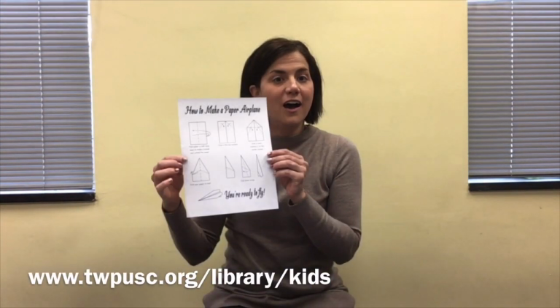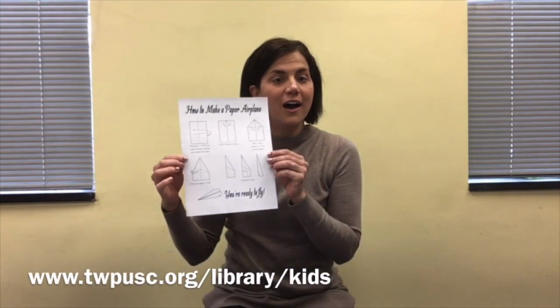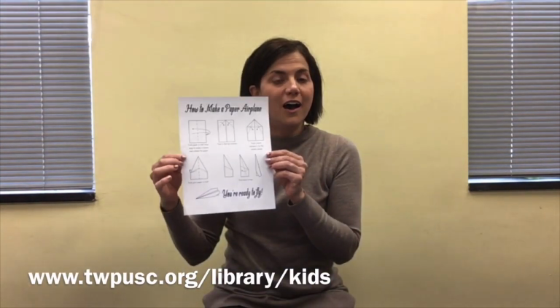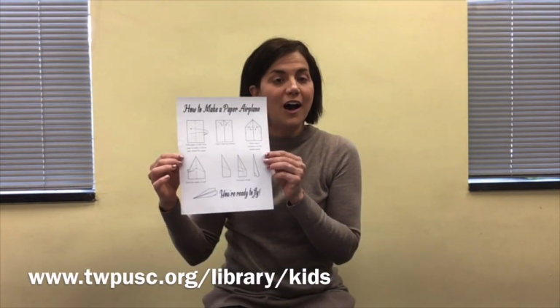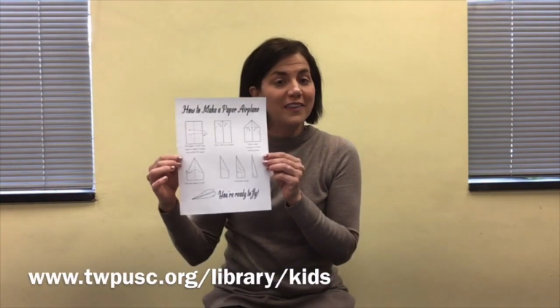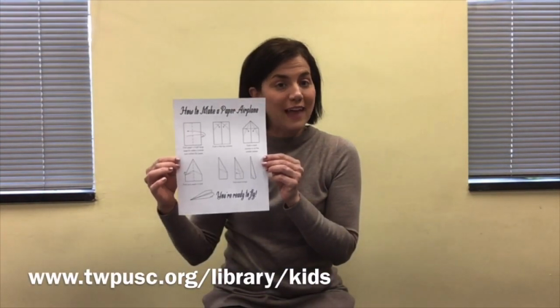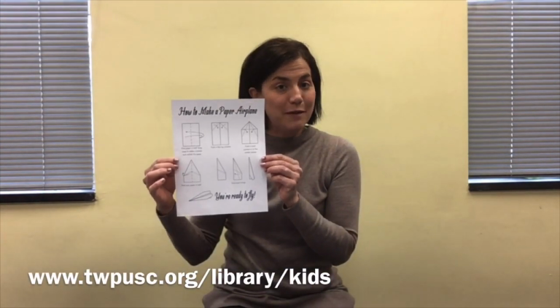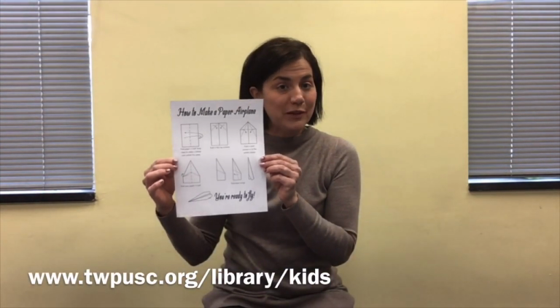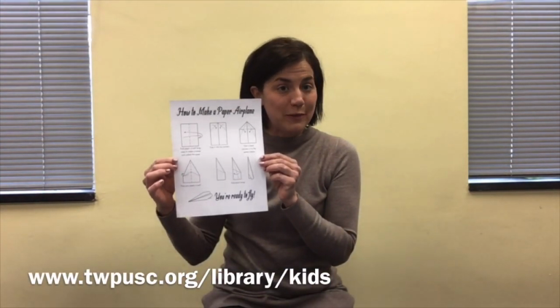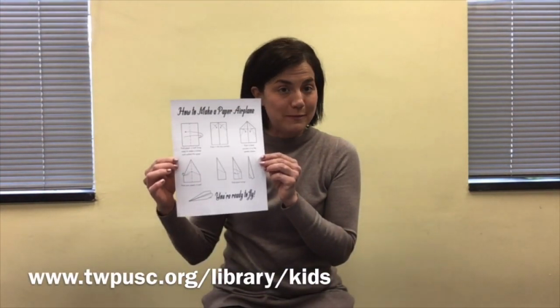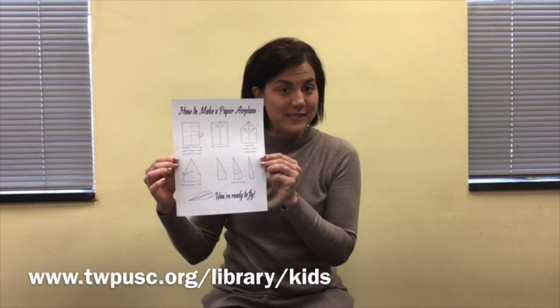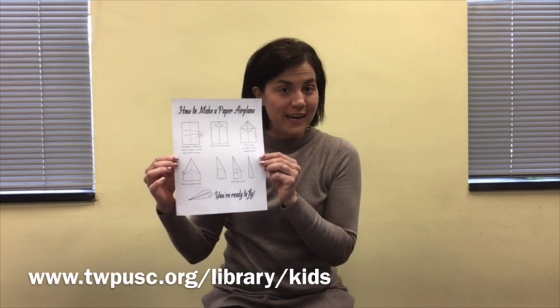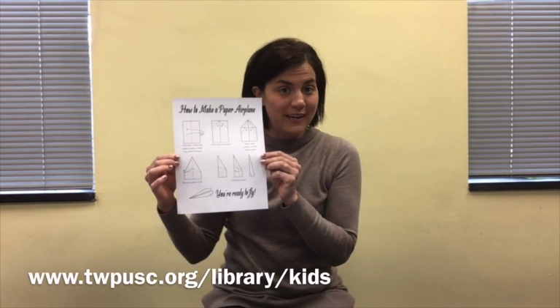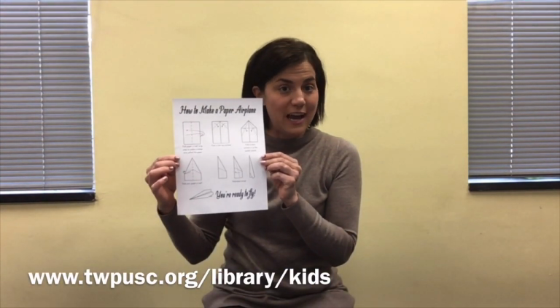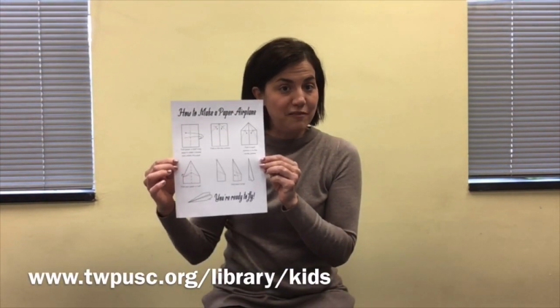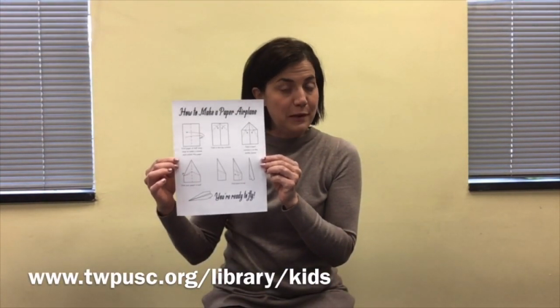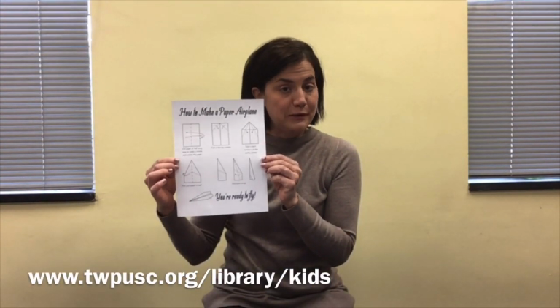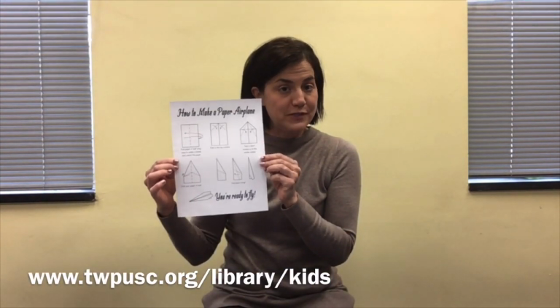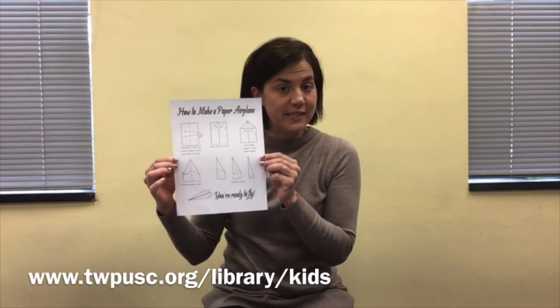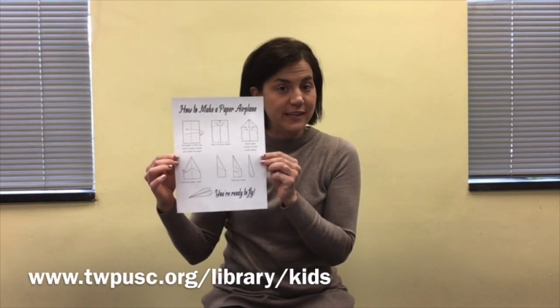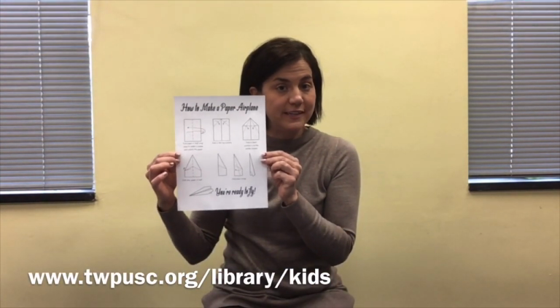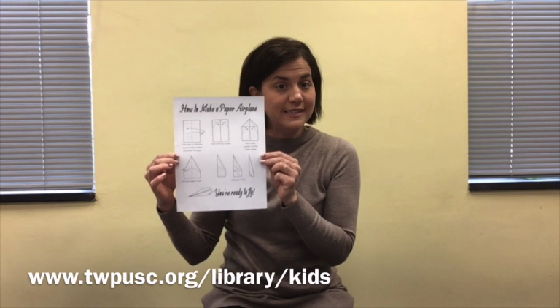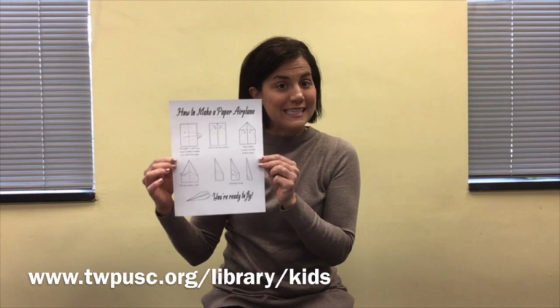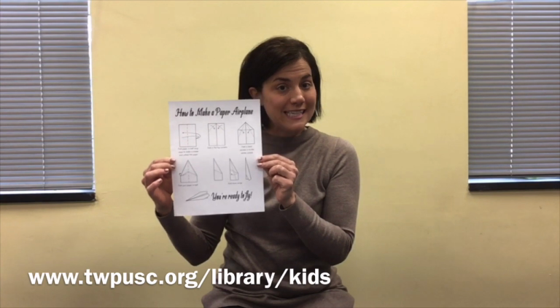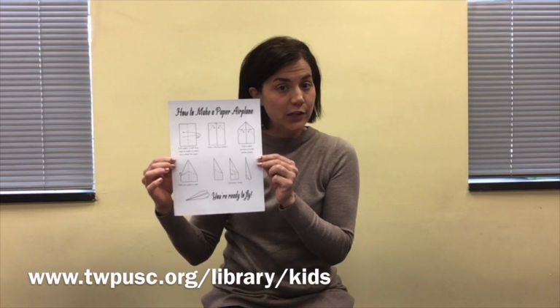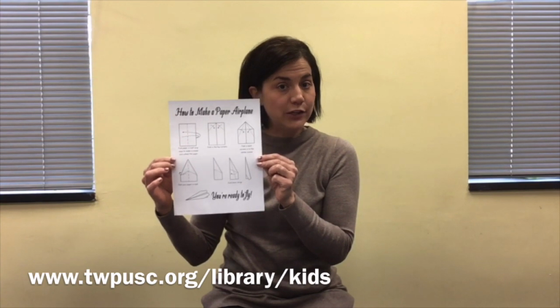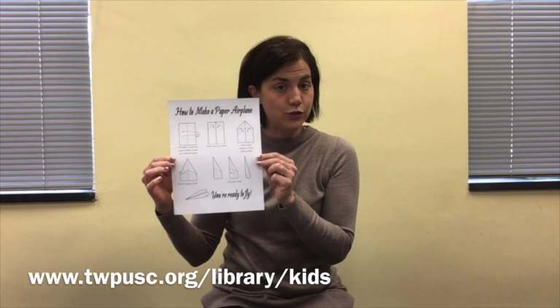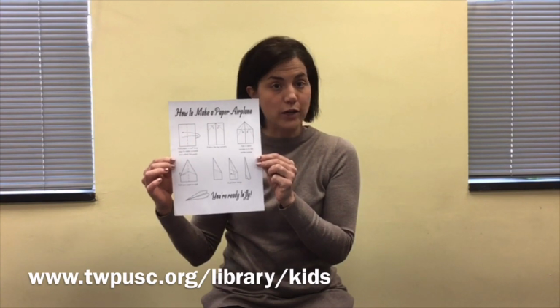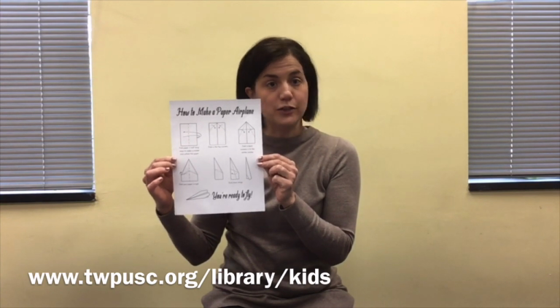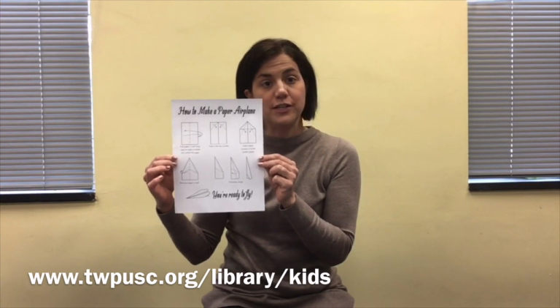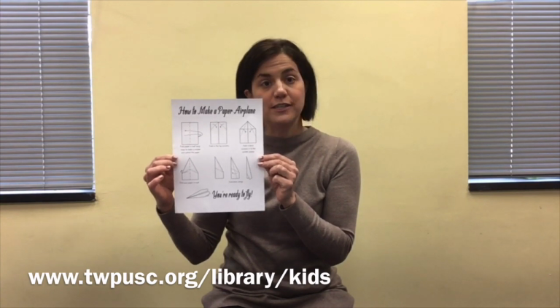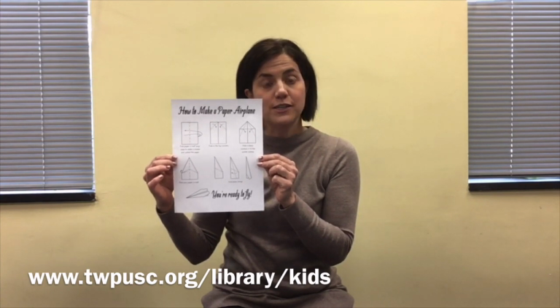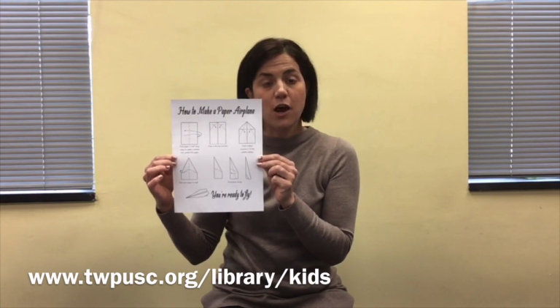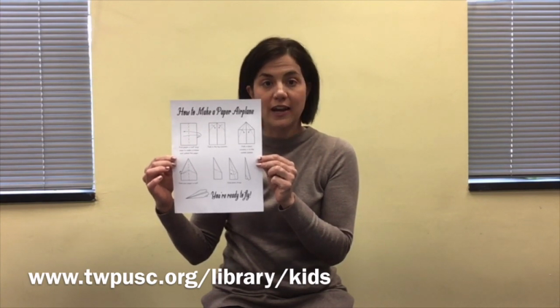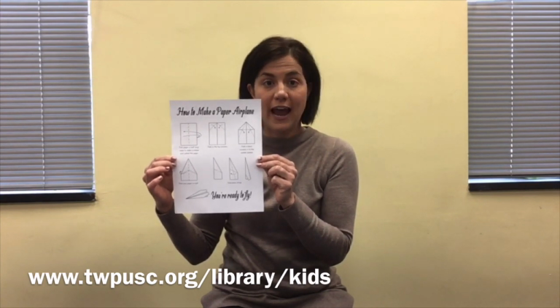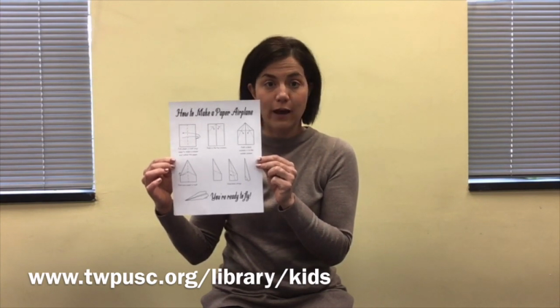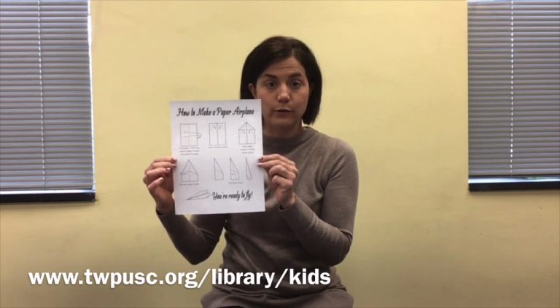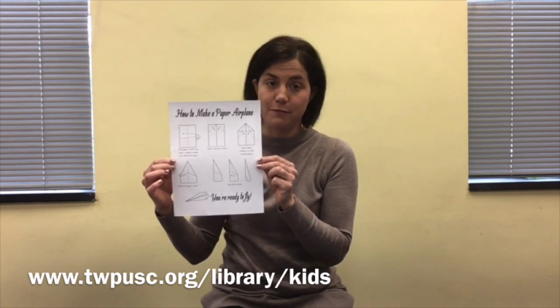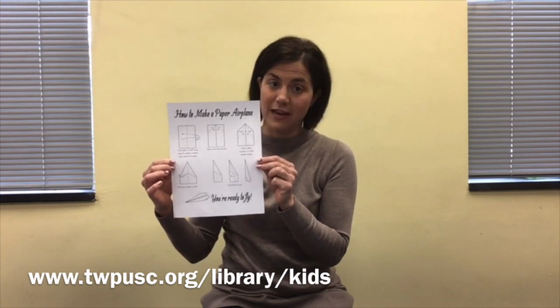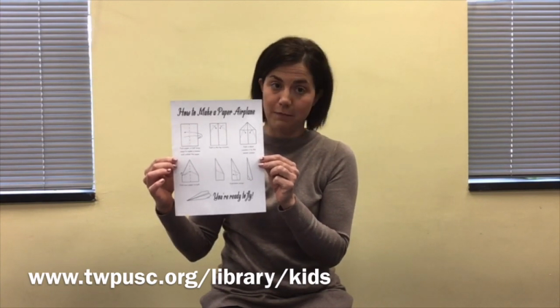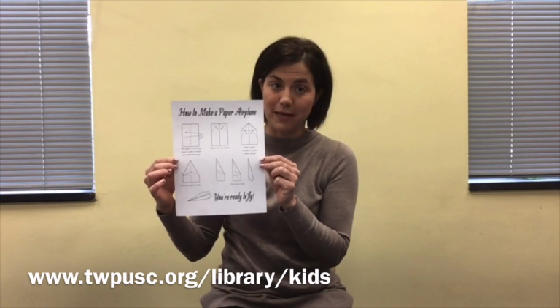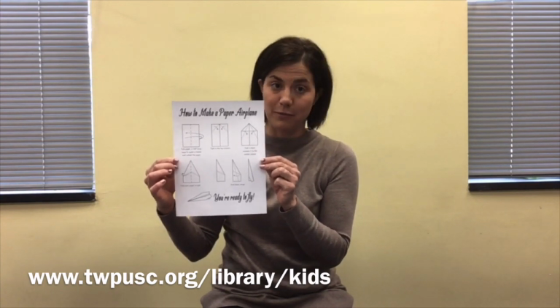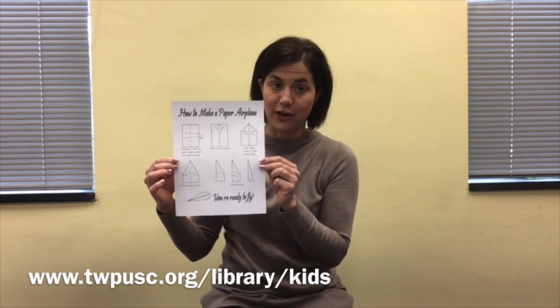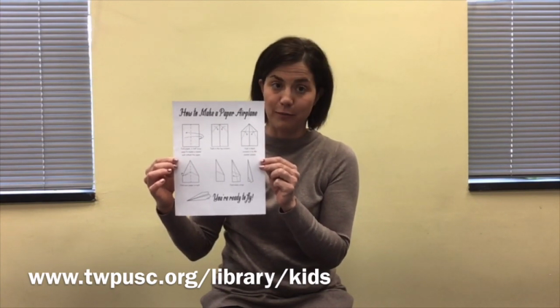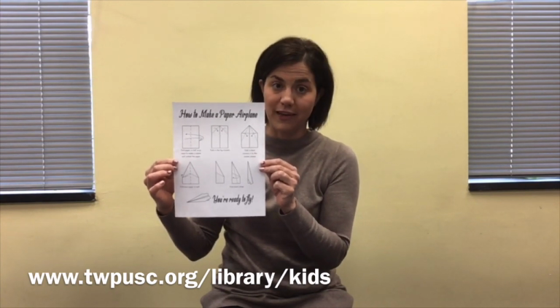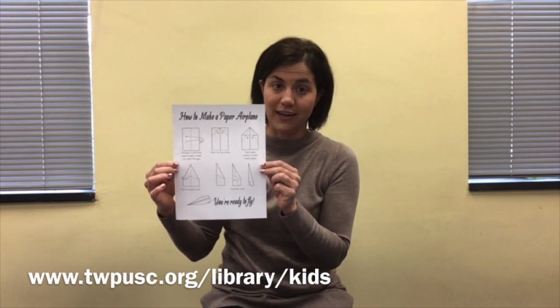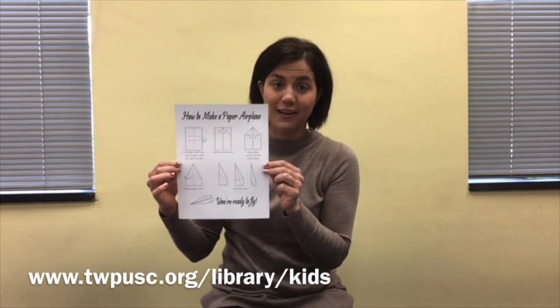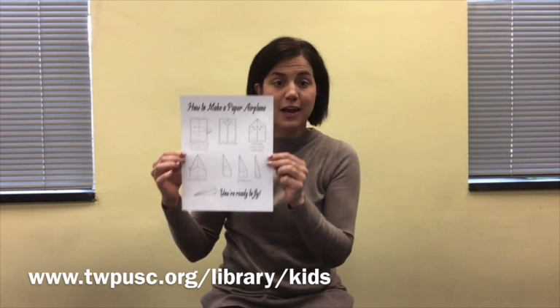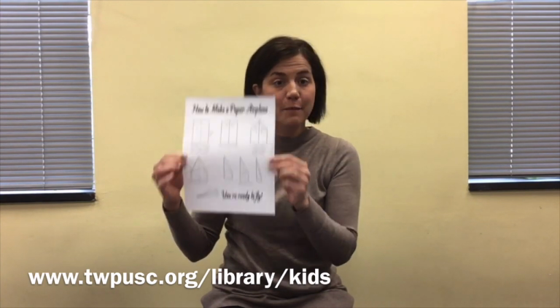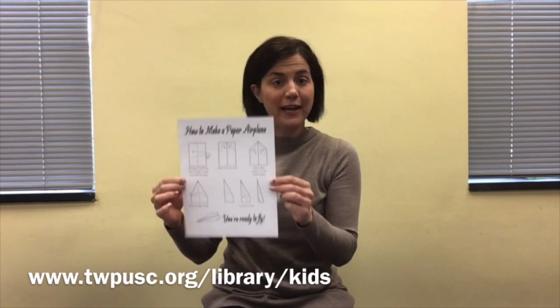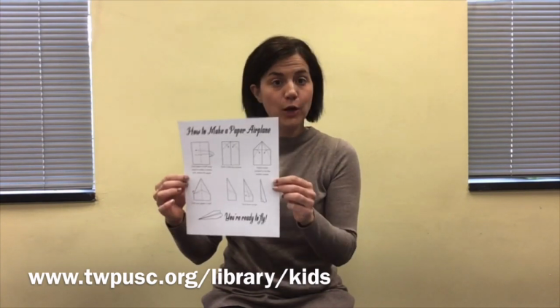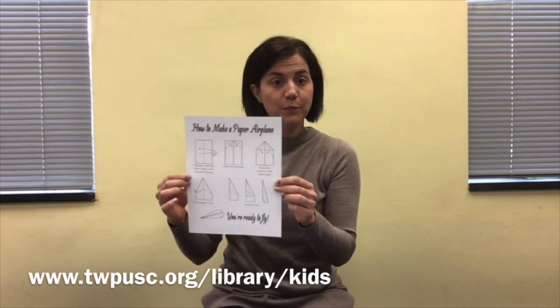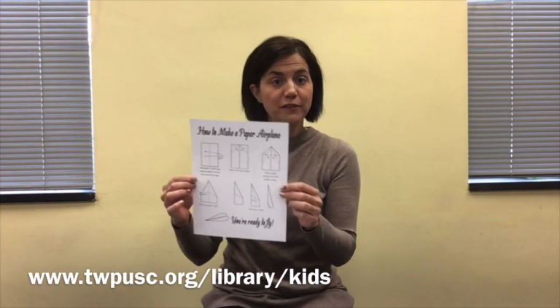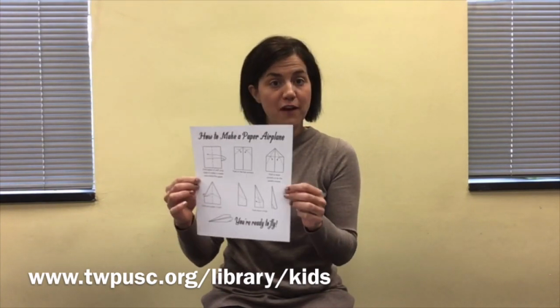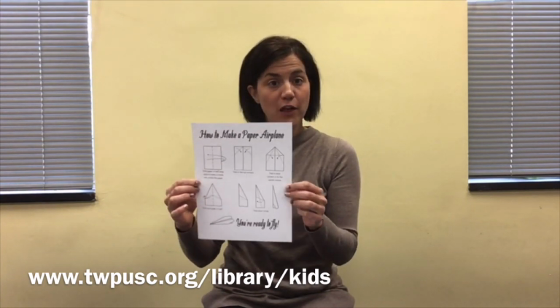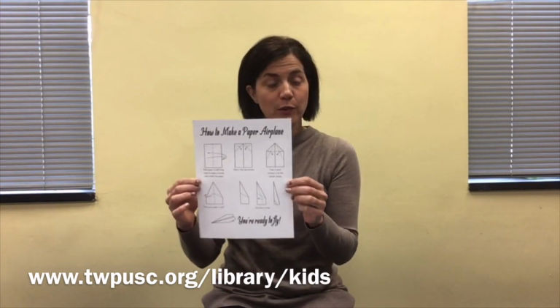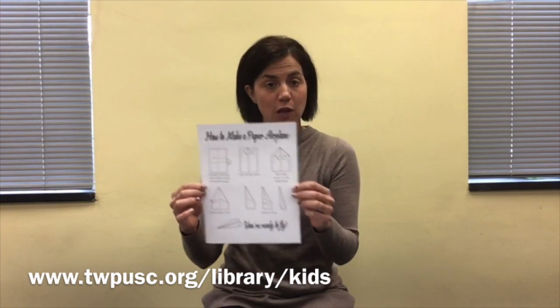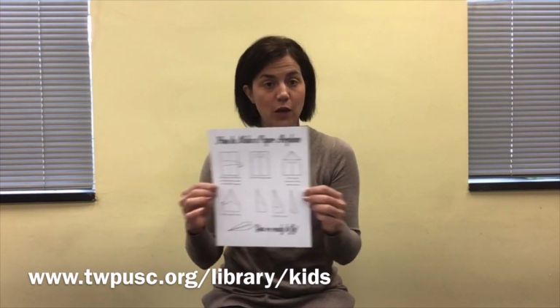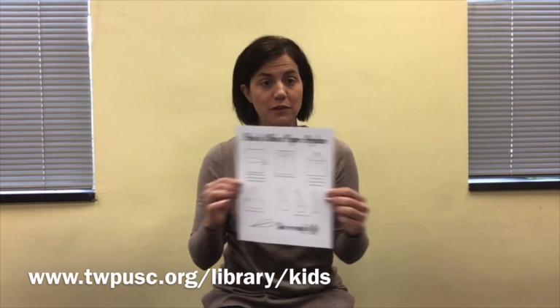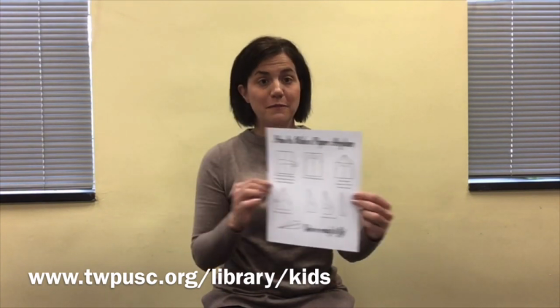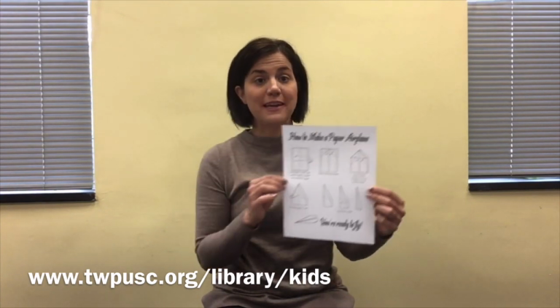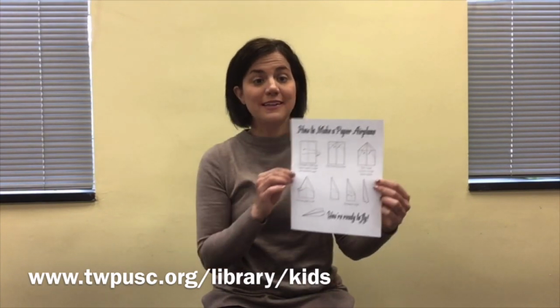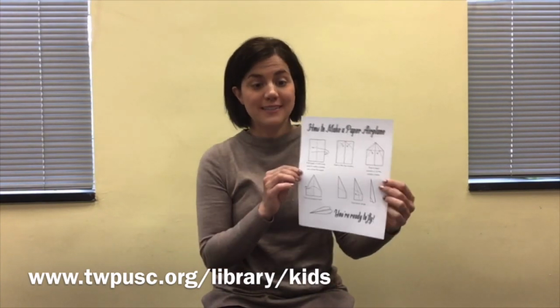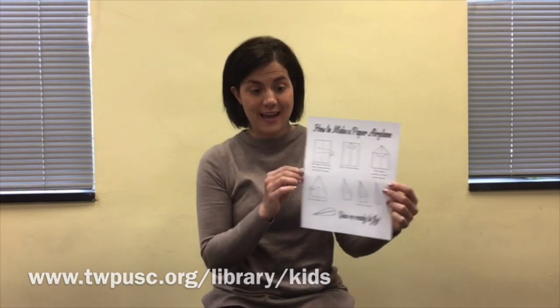On the library website I have posted detailed instructions on how to make a paper airplane, but I hope you'll follow along with me today.